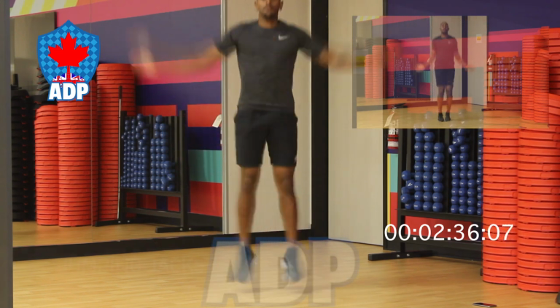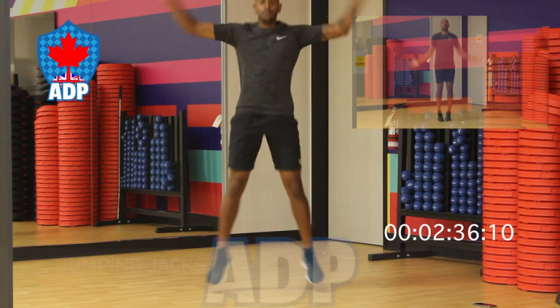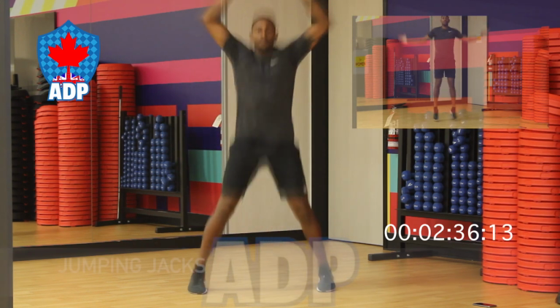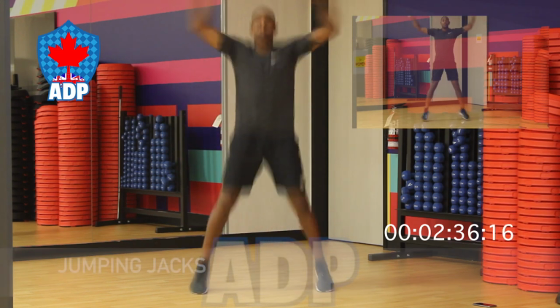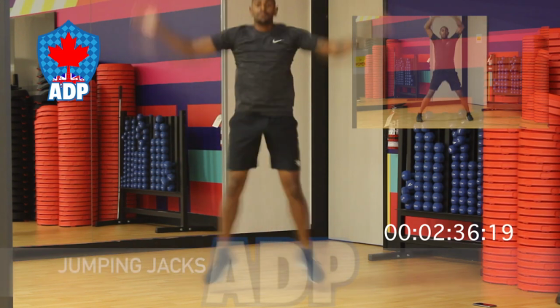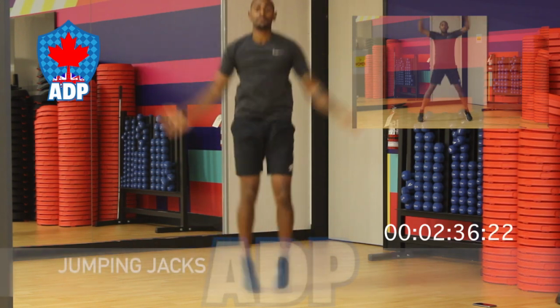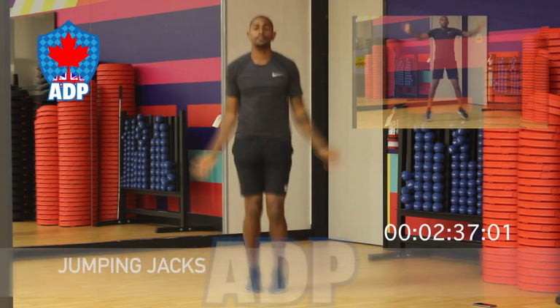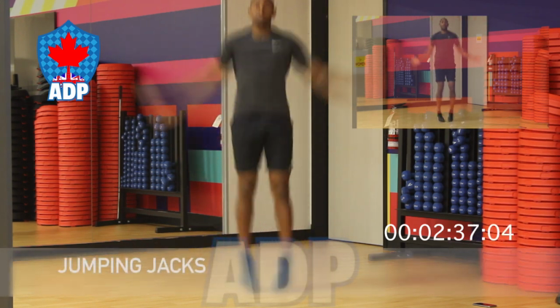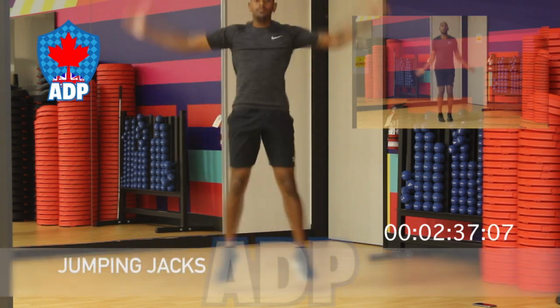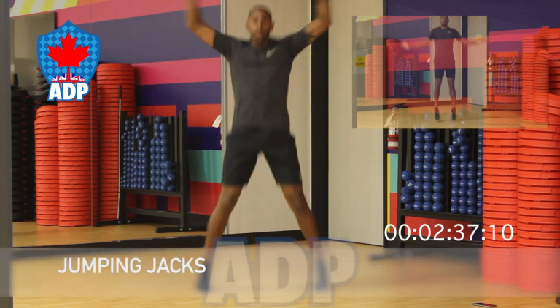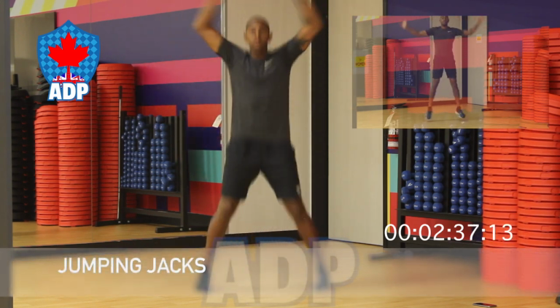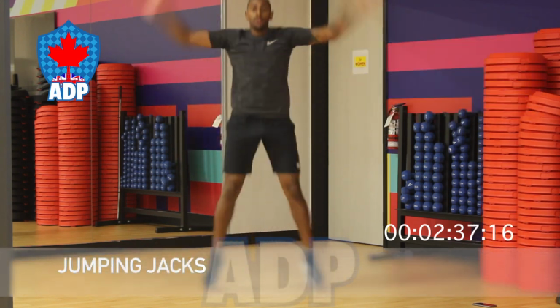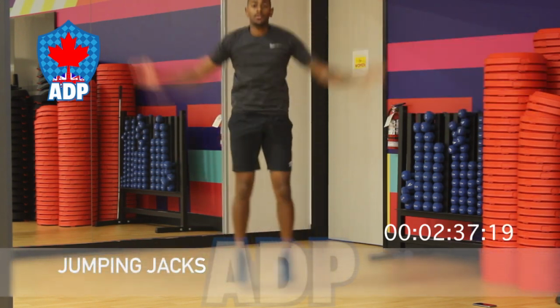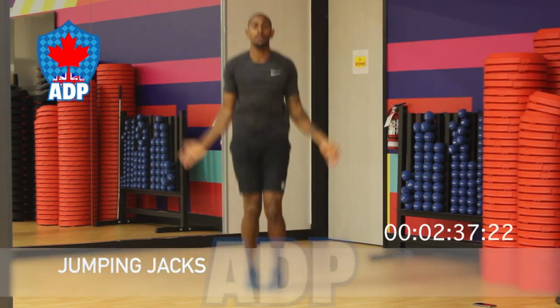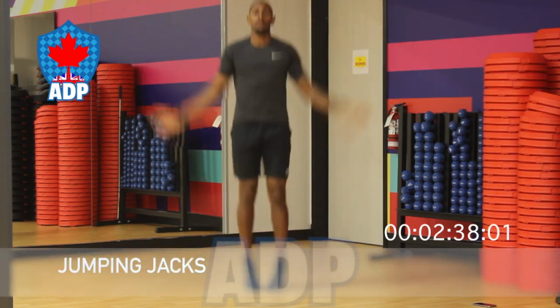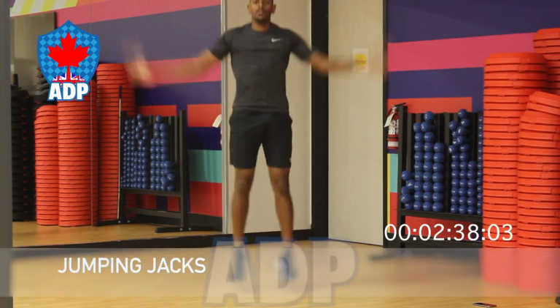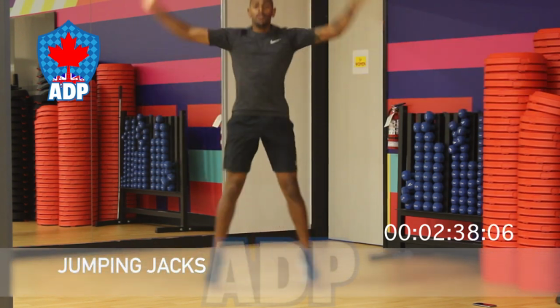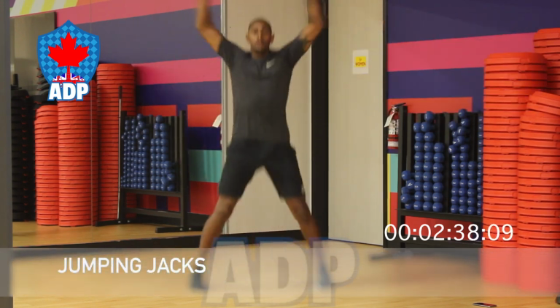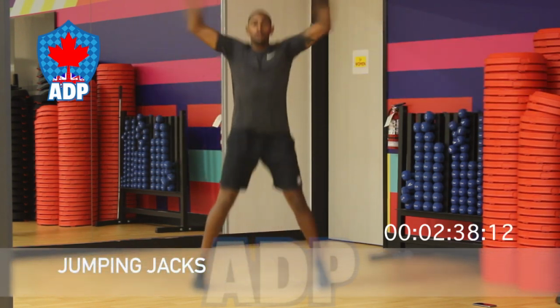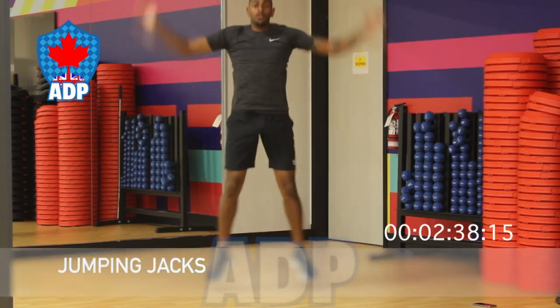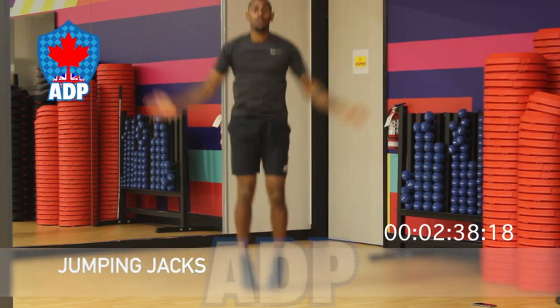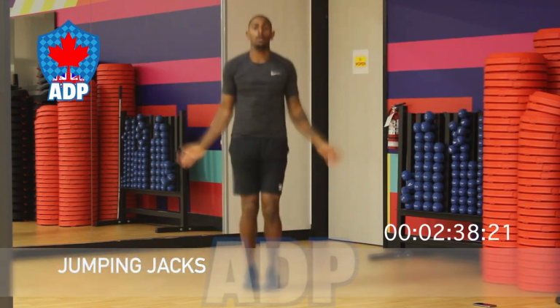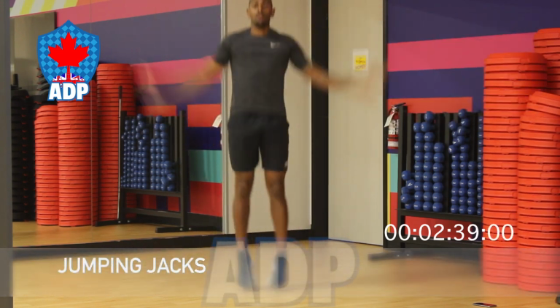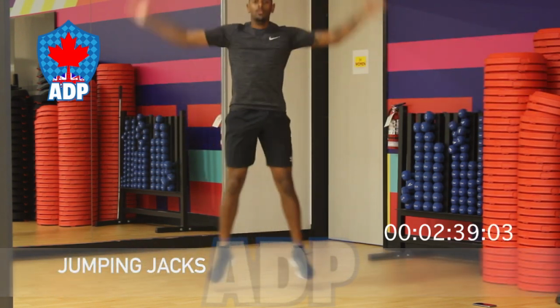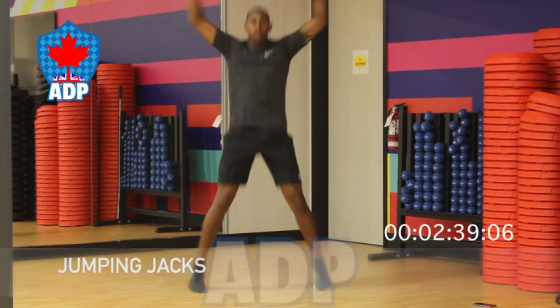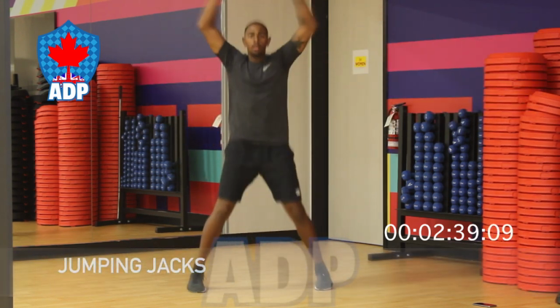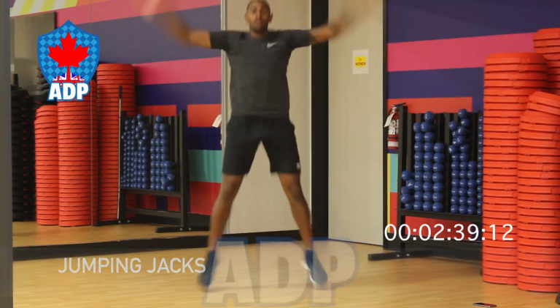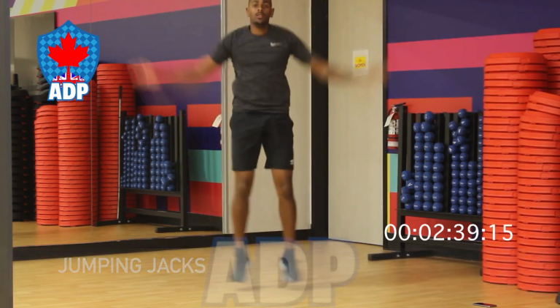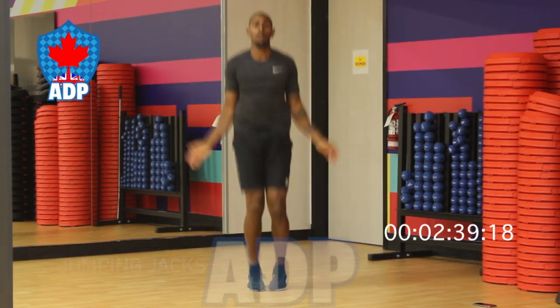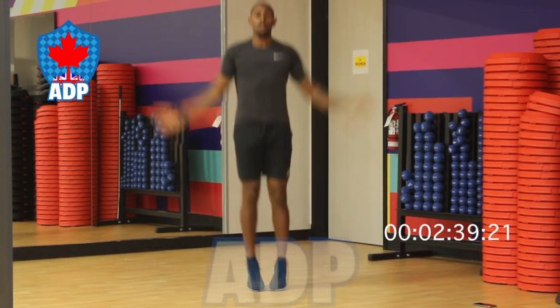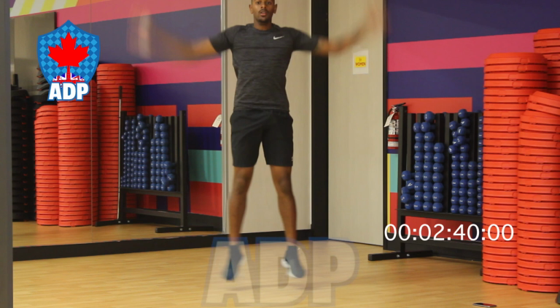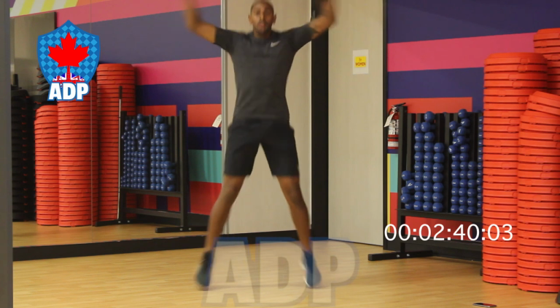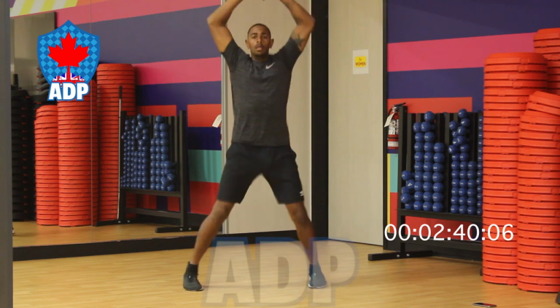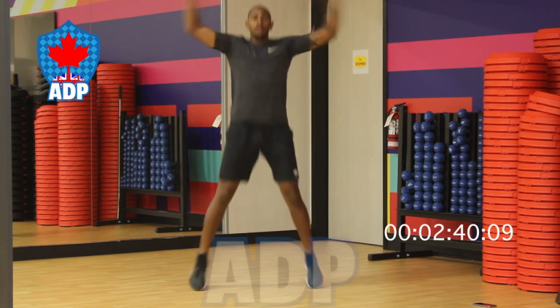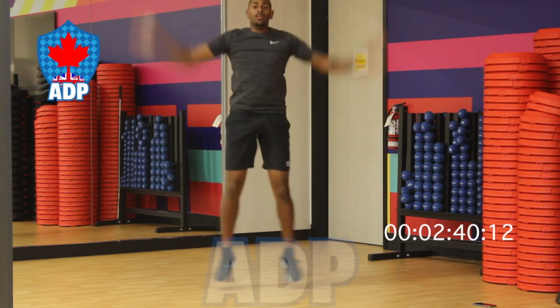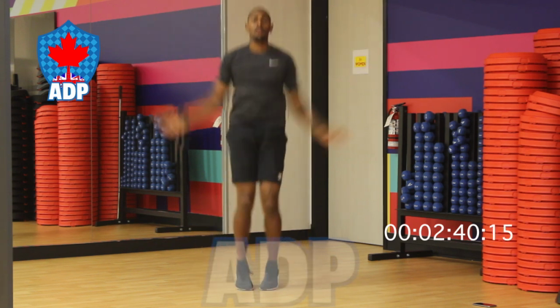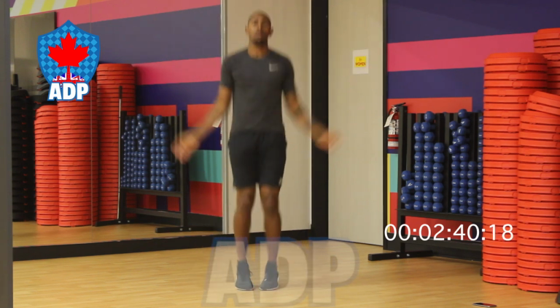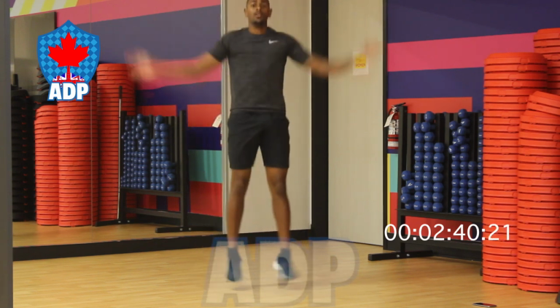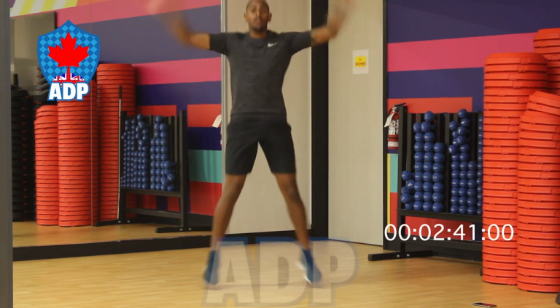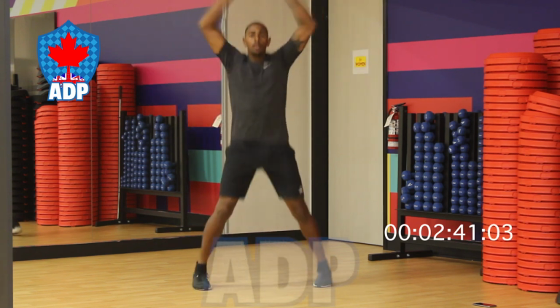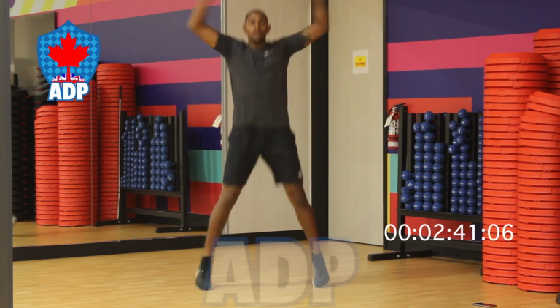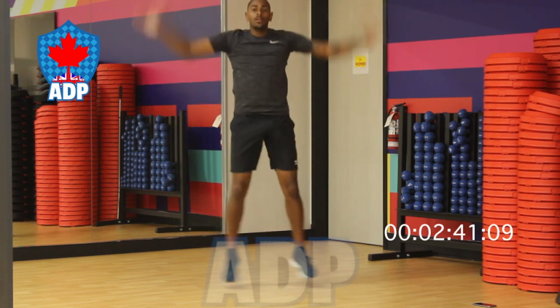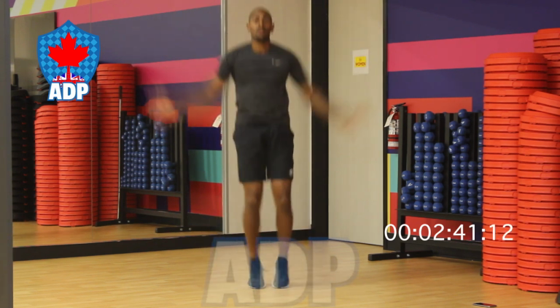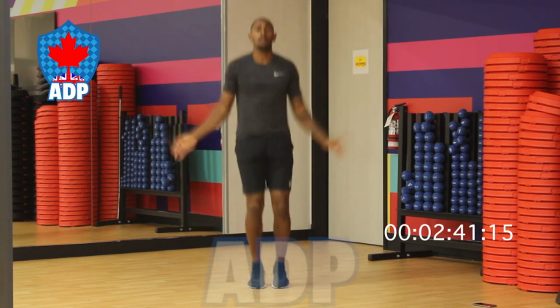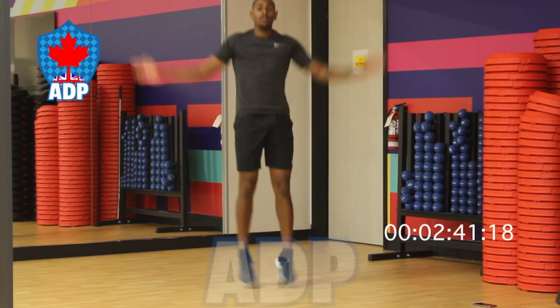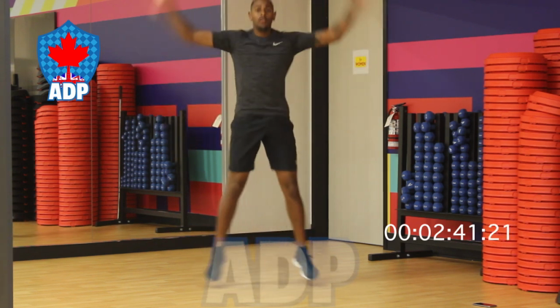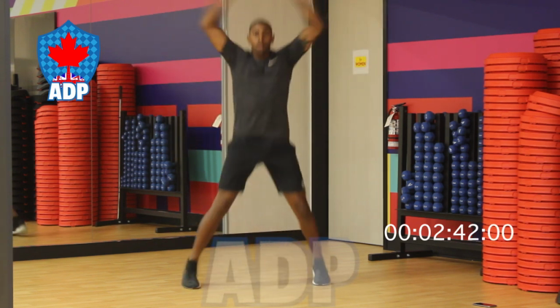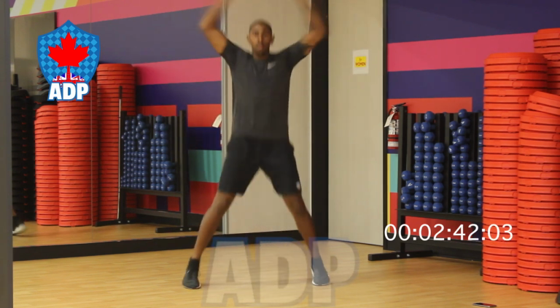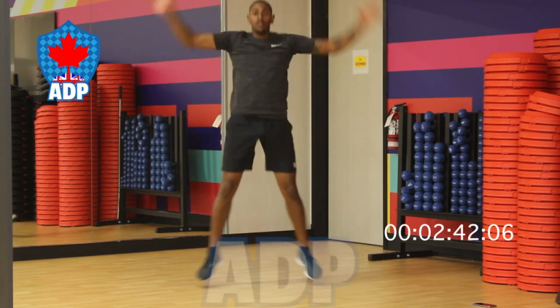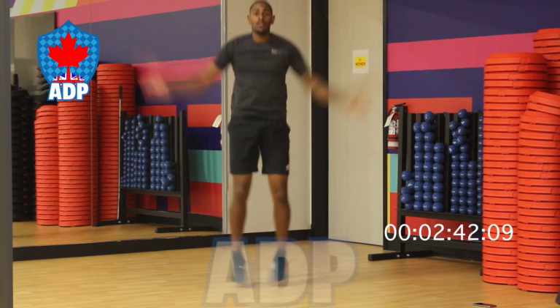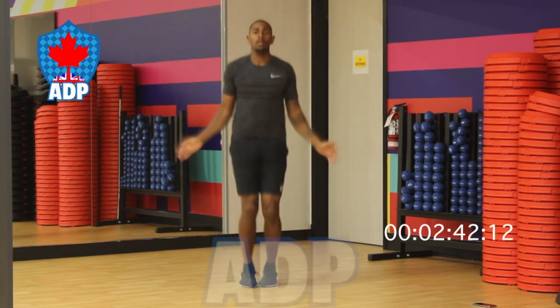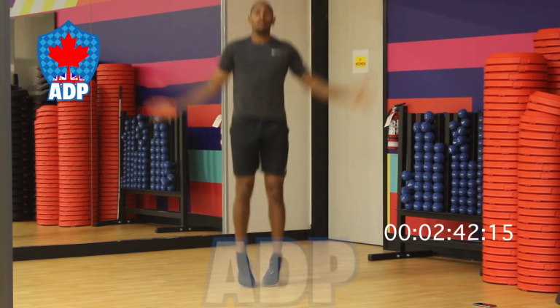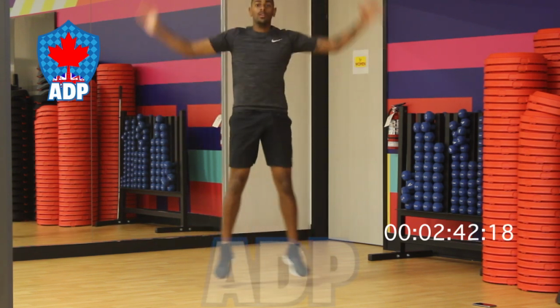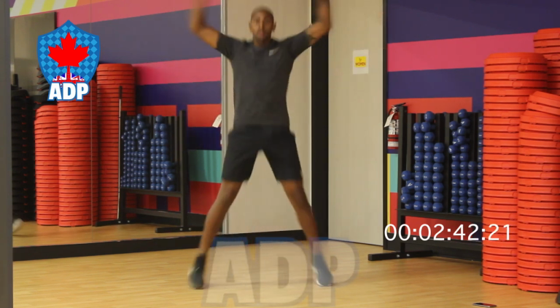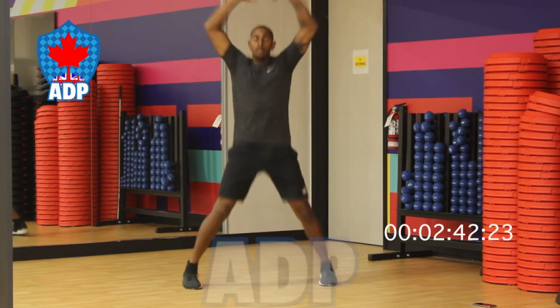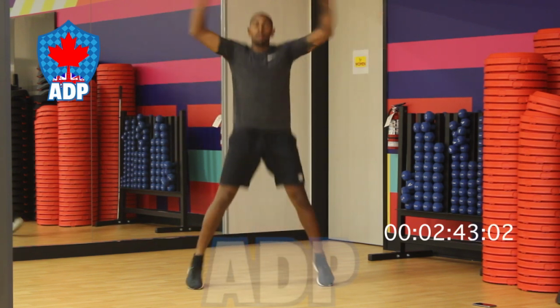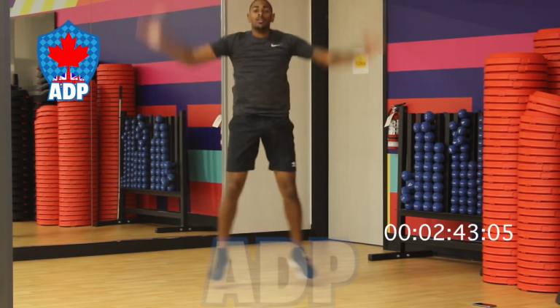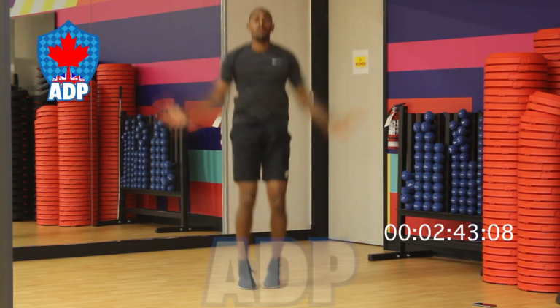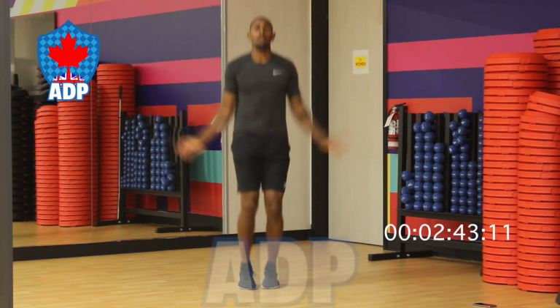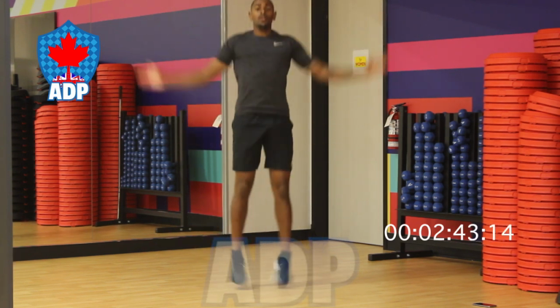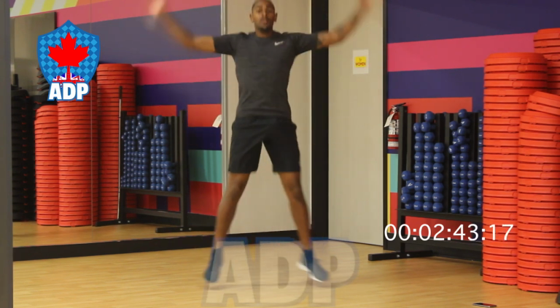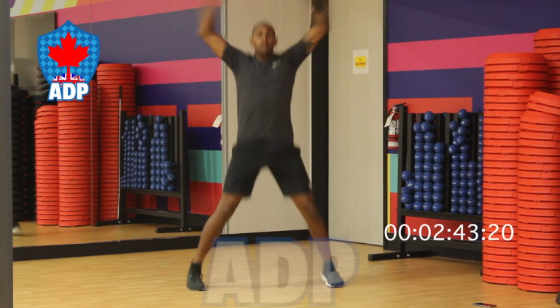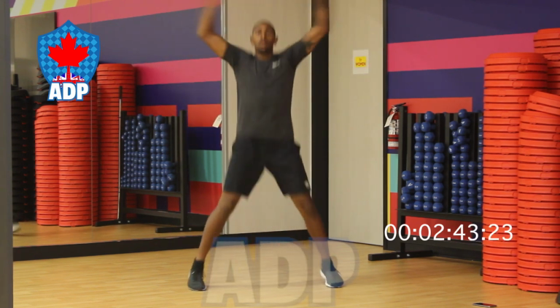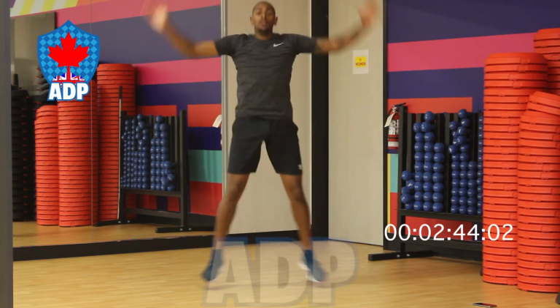Jumping jacks up next. What we must do is open our legs and our arms at the same time, making sure that we maintain the same pace throughout this warmup.